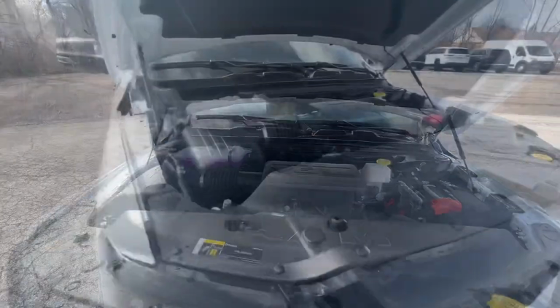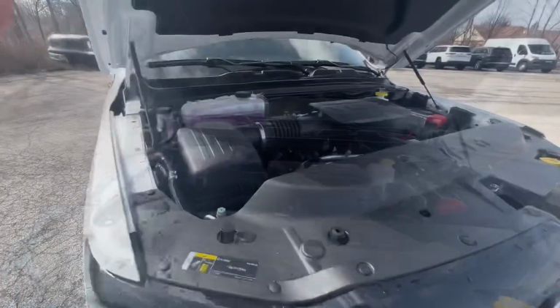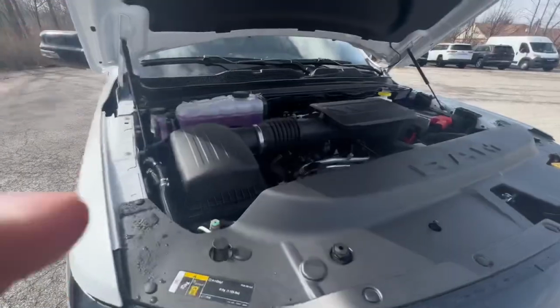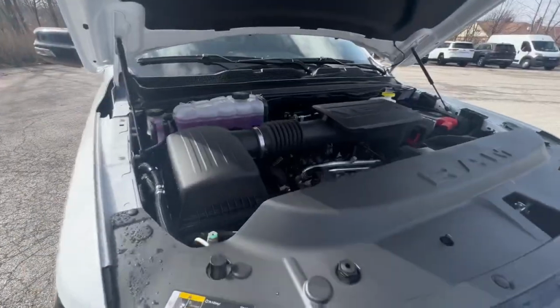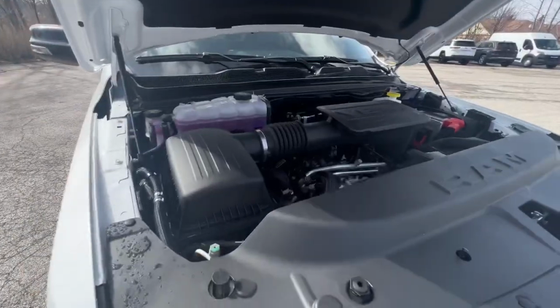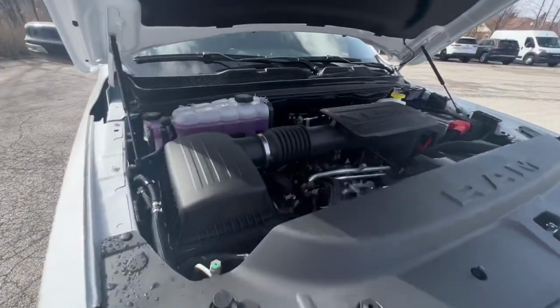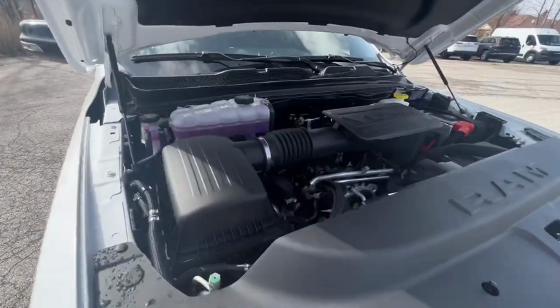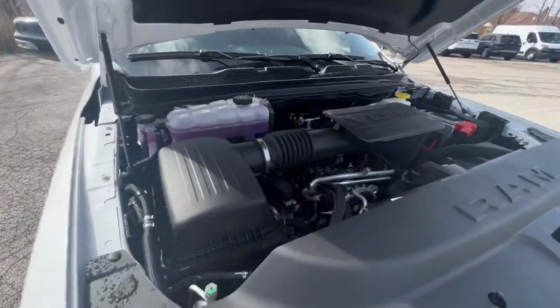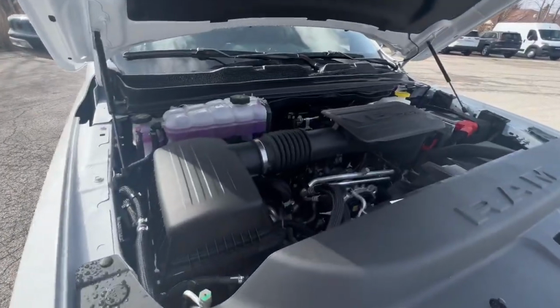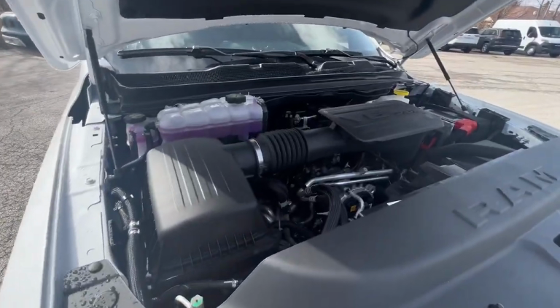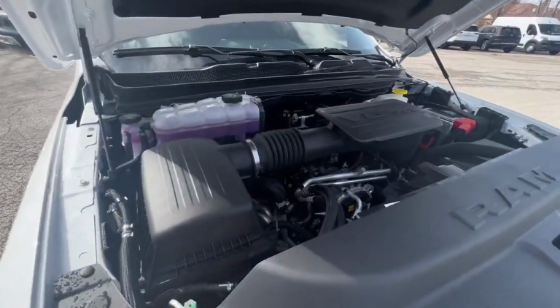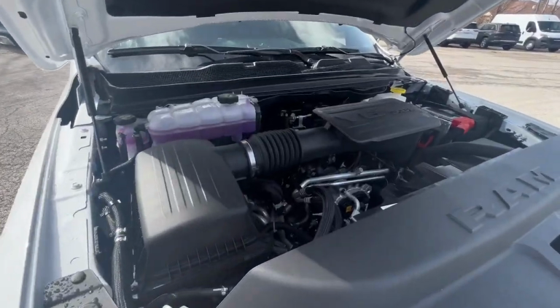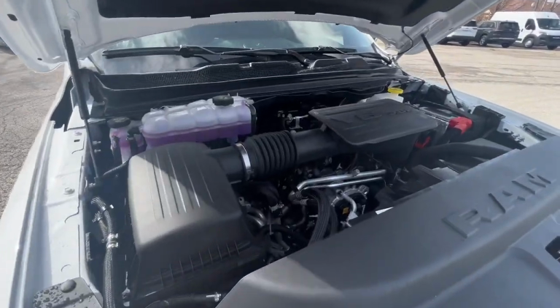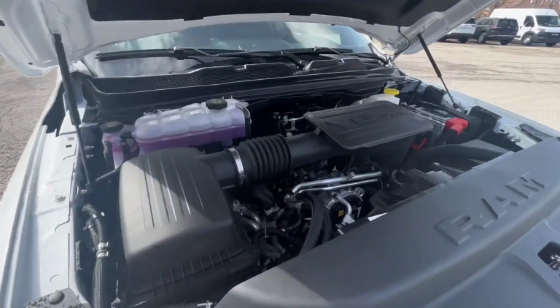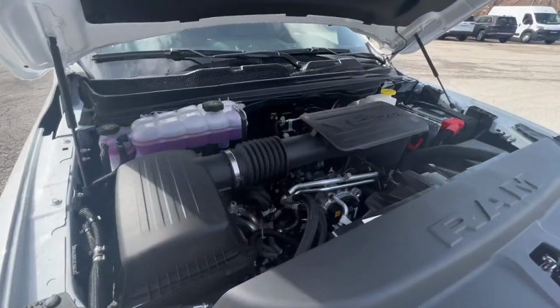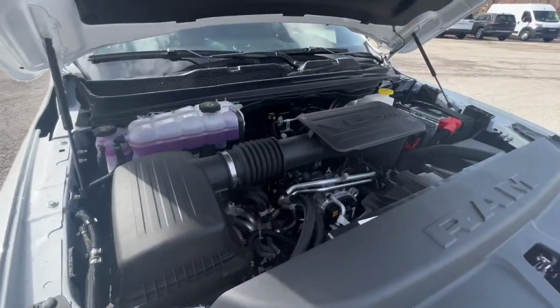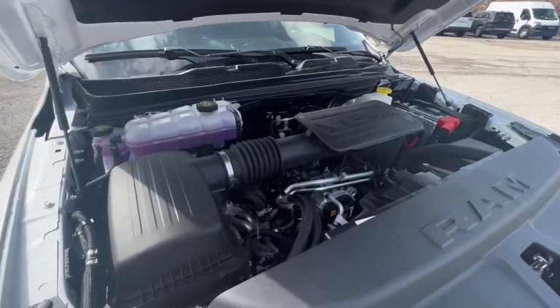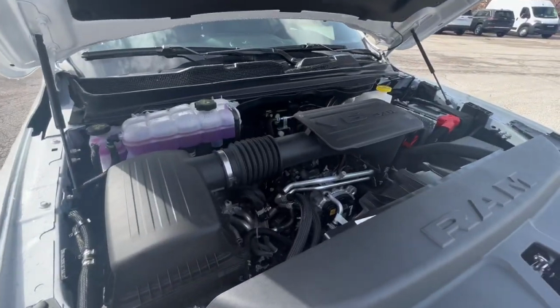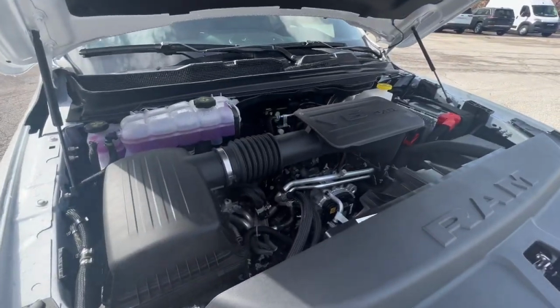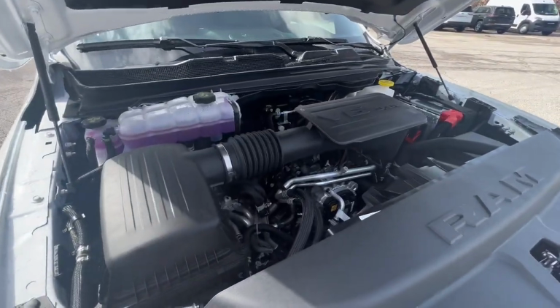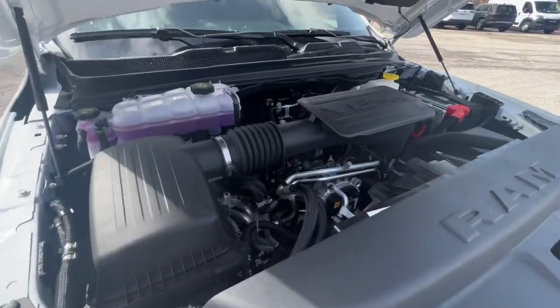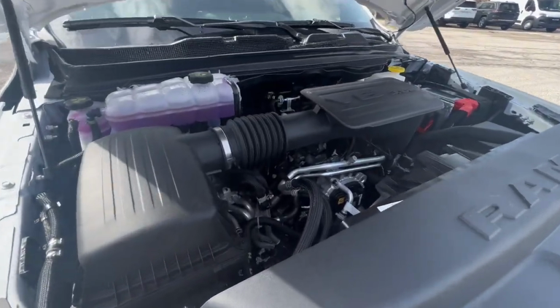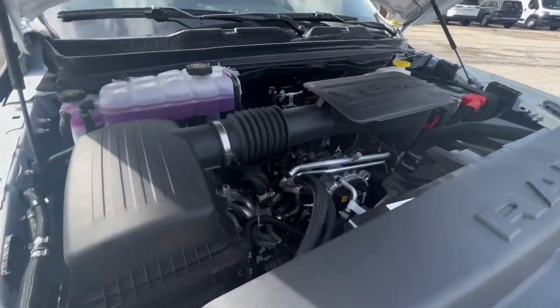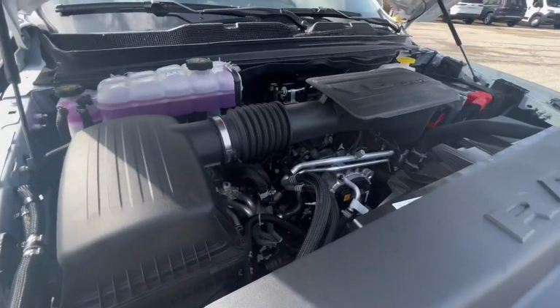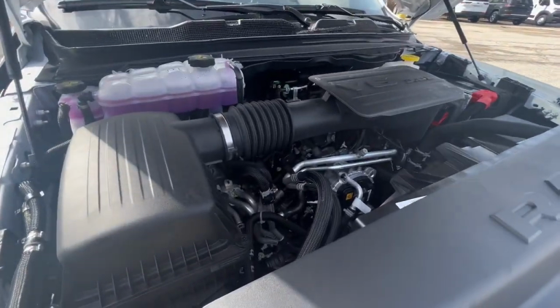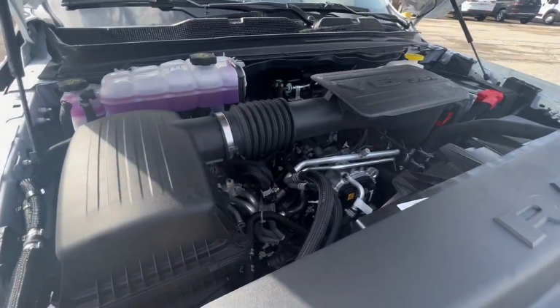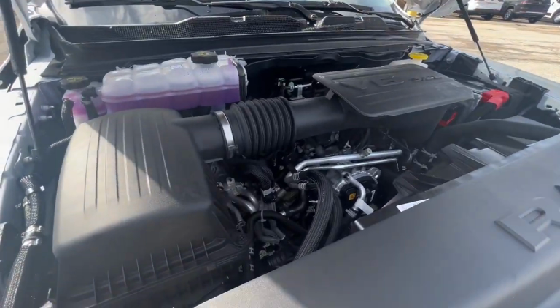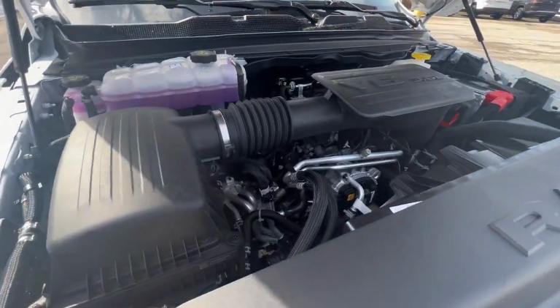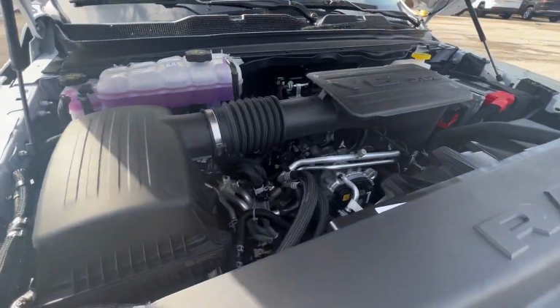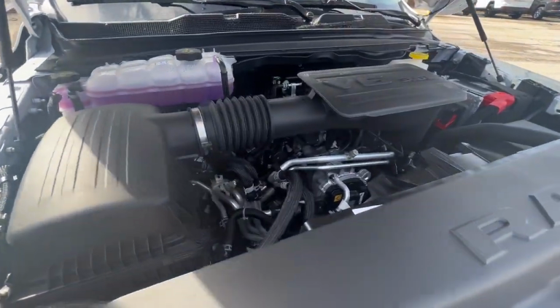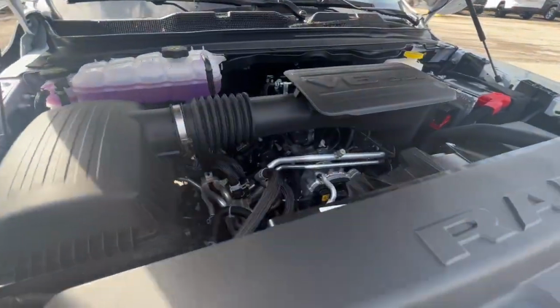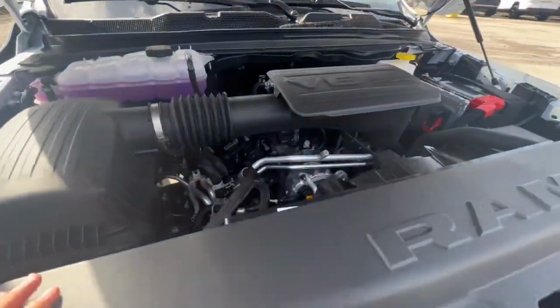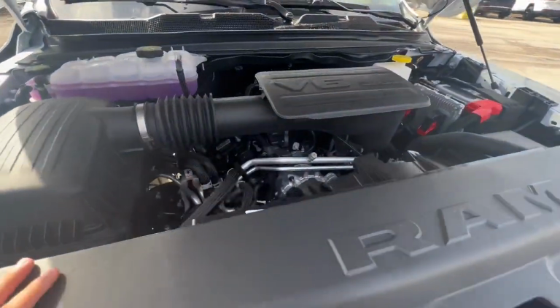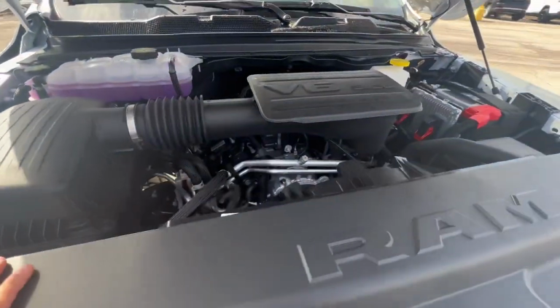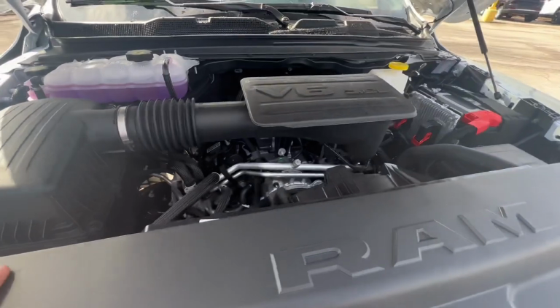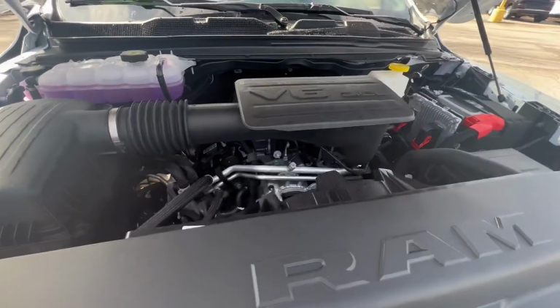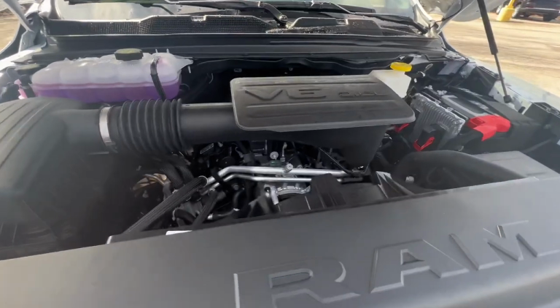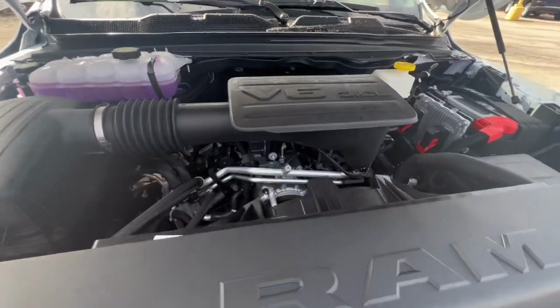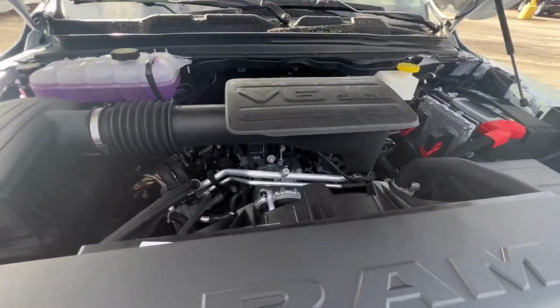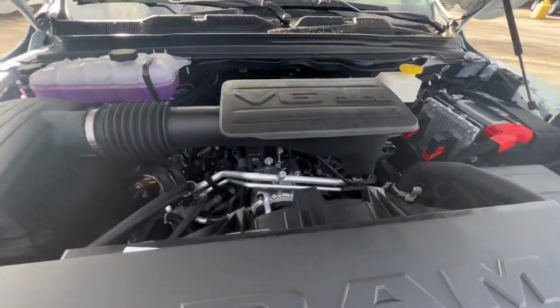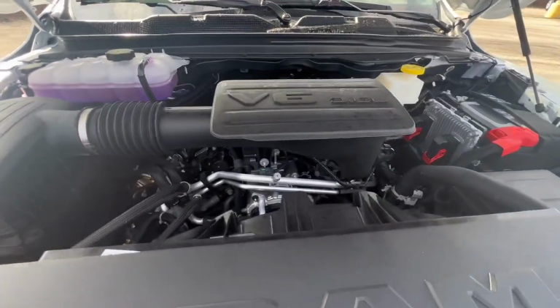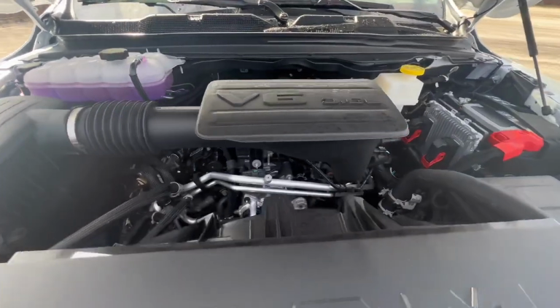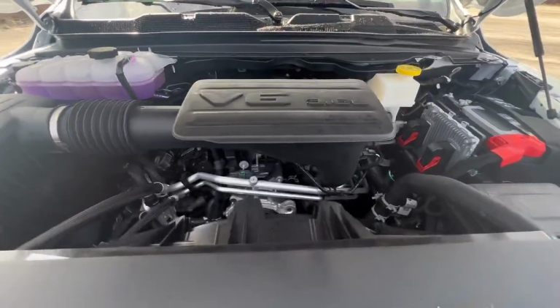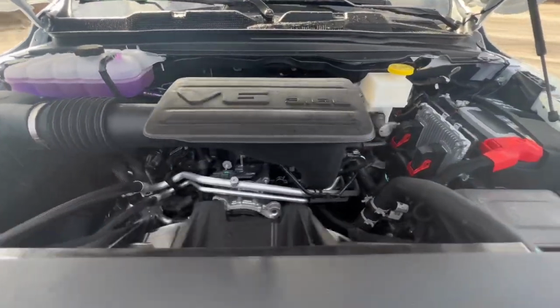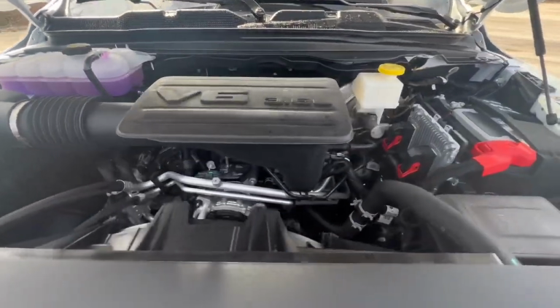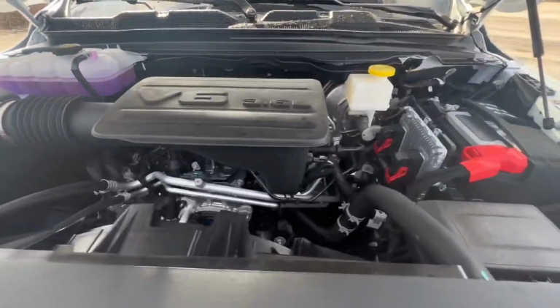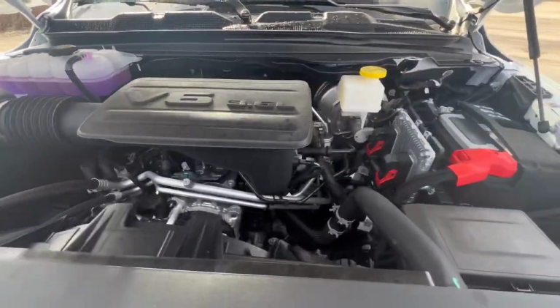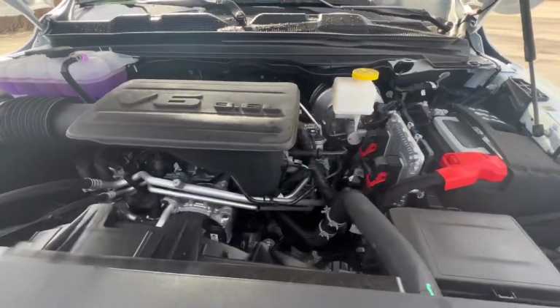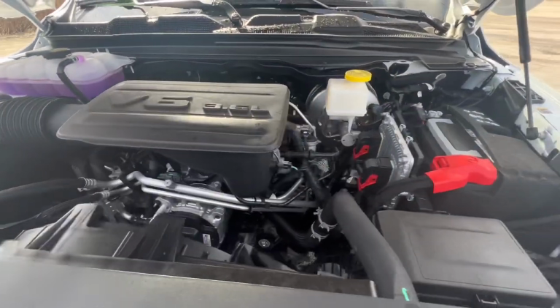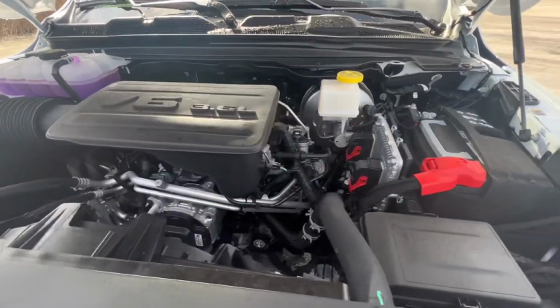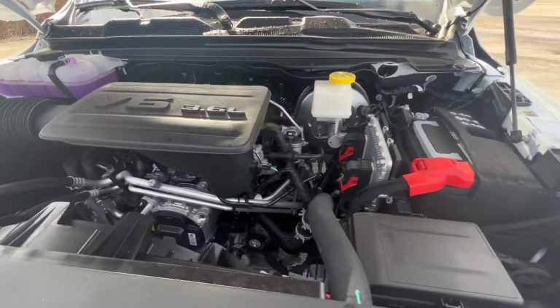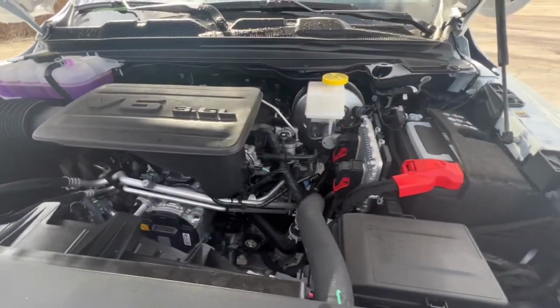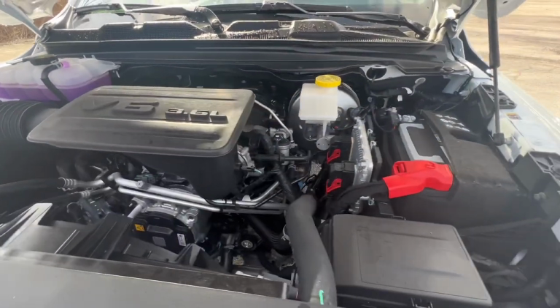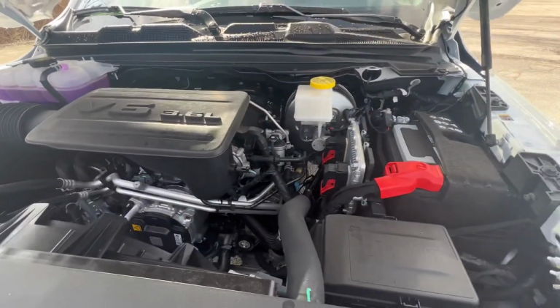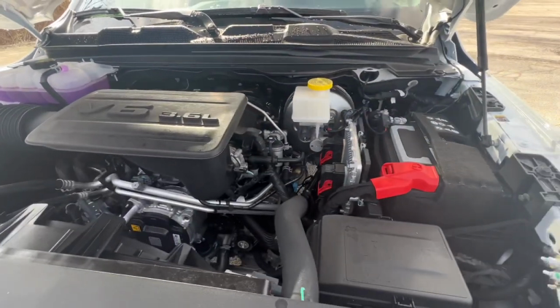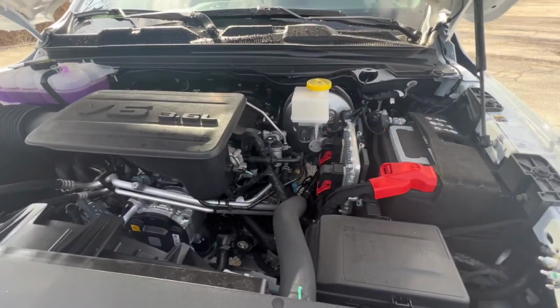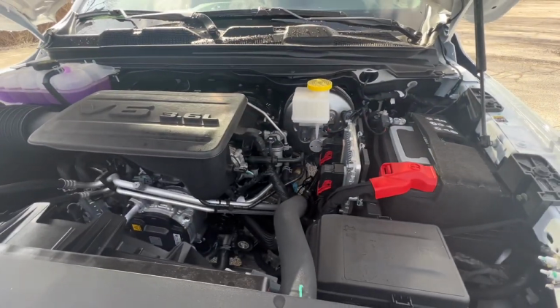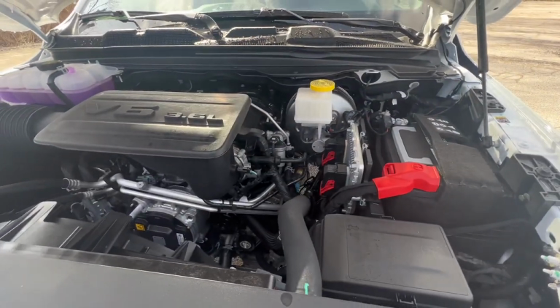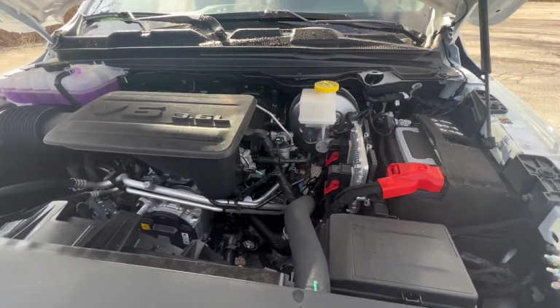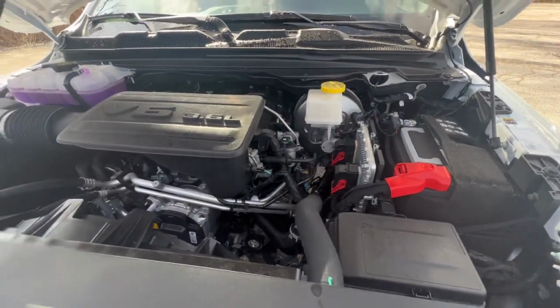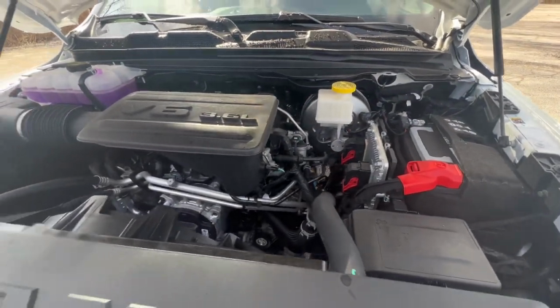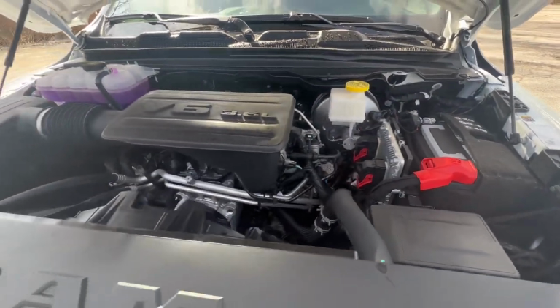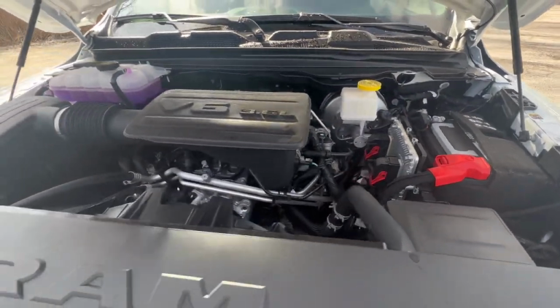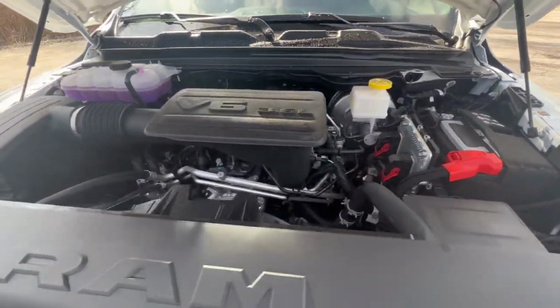Now this is a 3.6 liter V6 engine that does 305 horsepower with 269 pounds of torque.